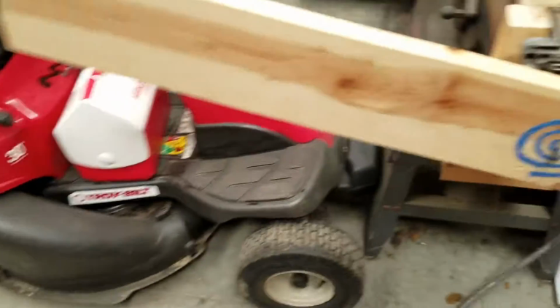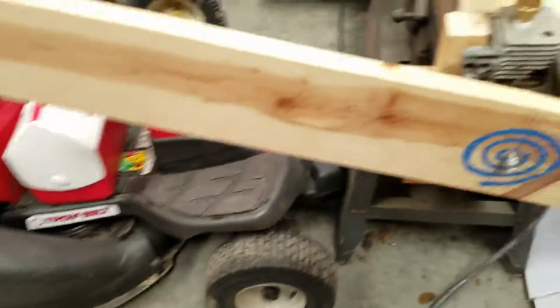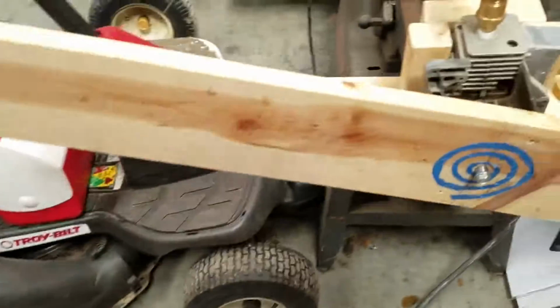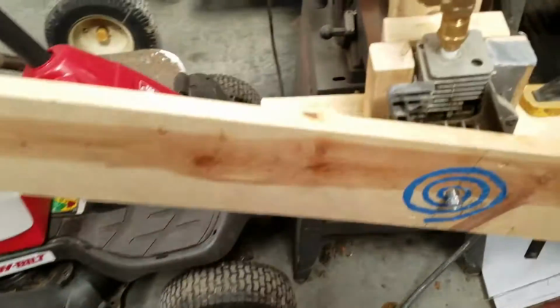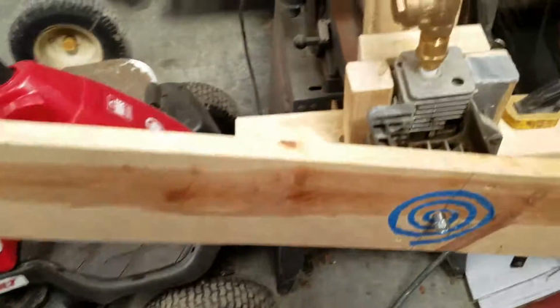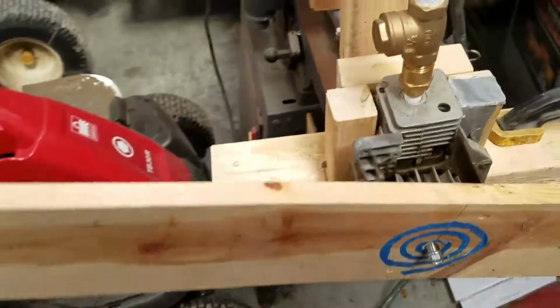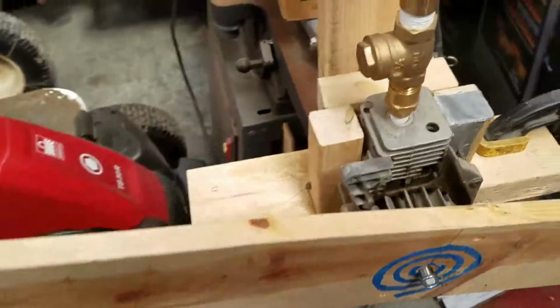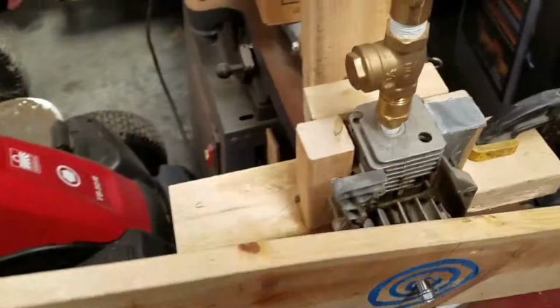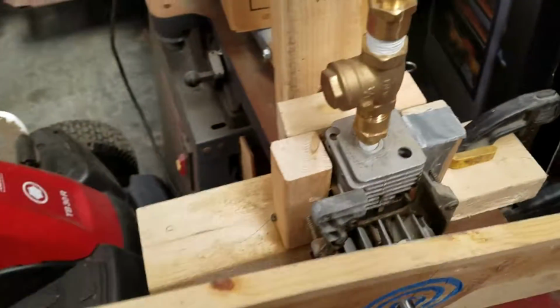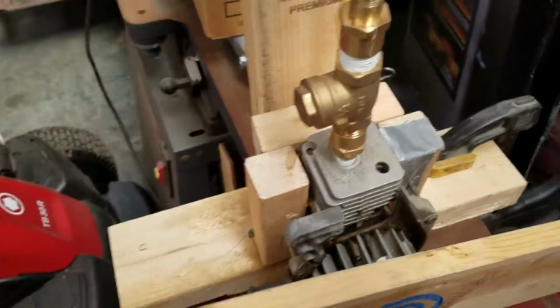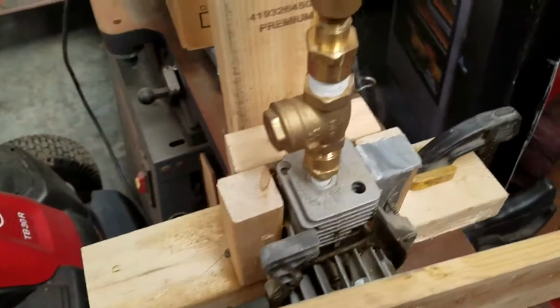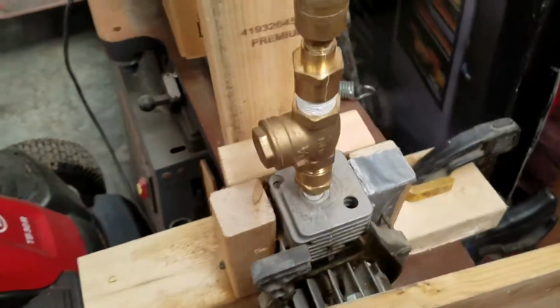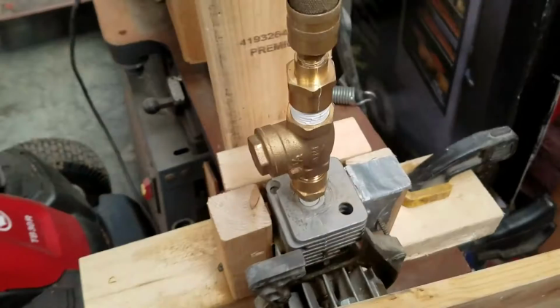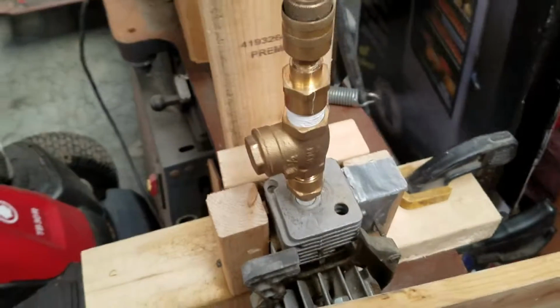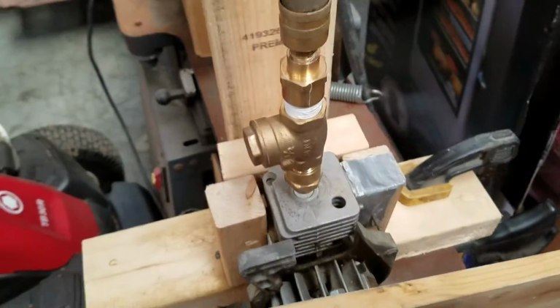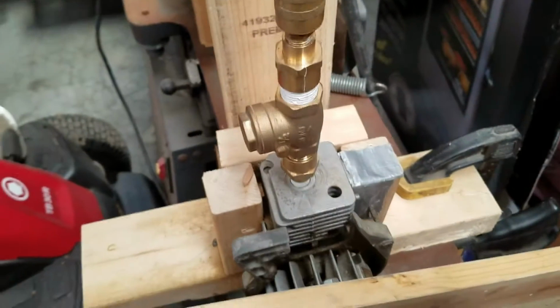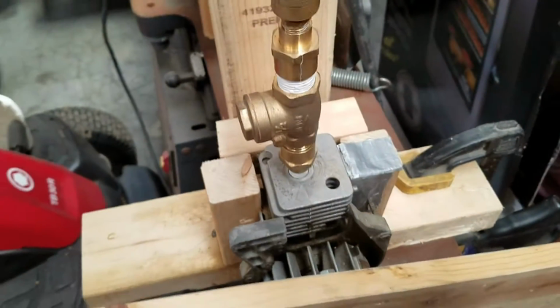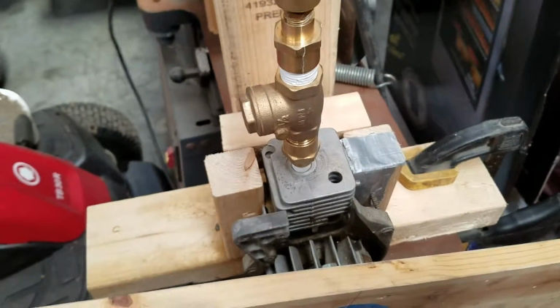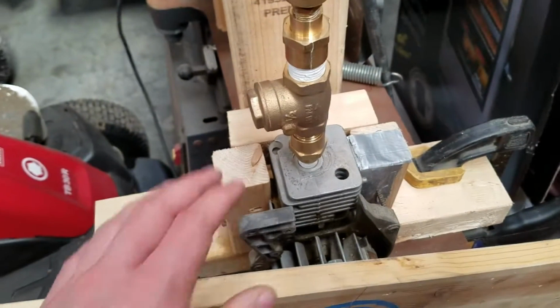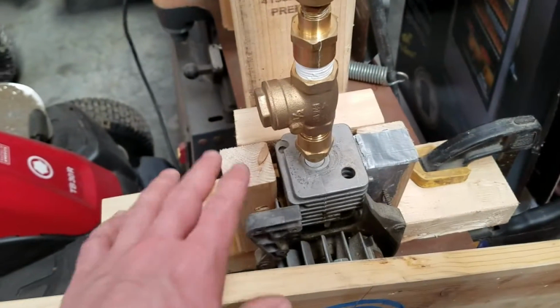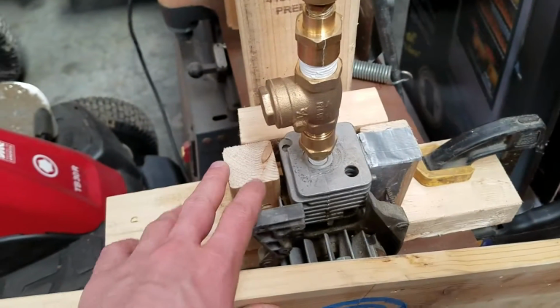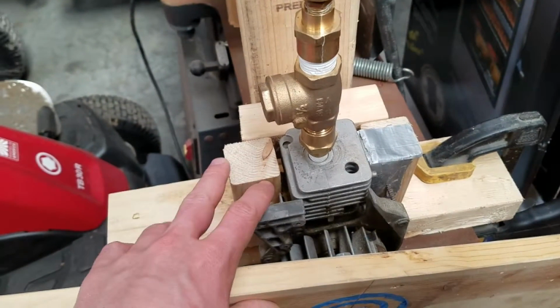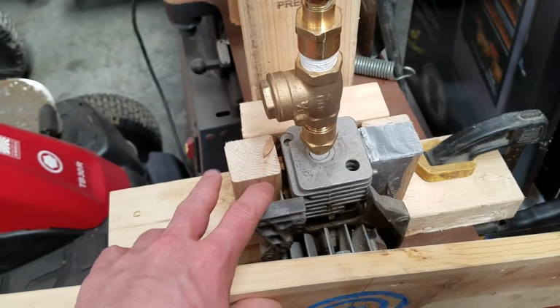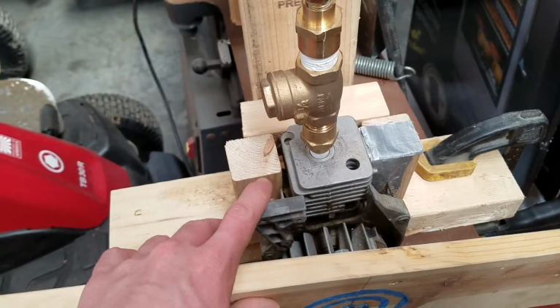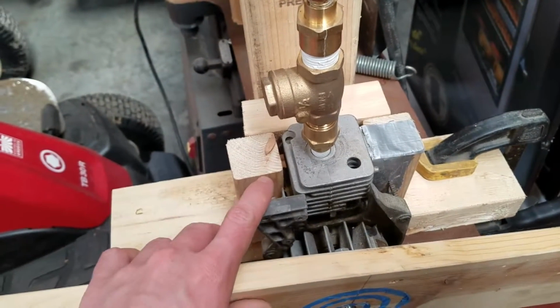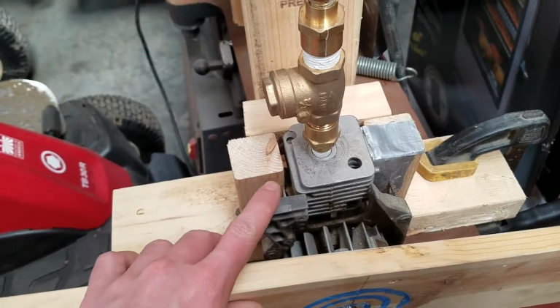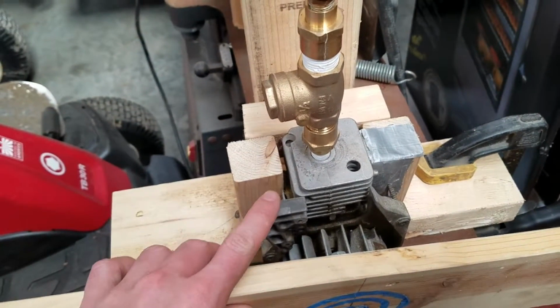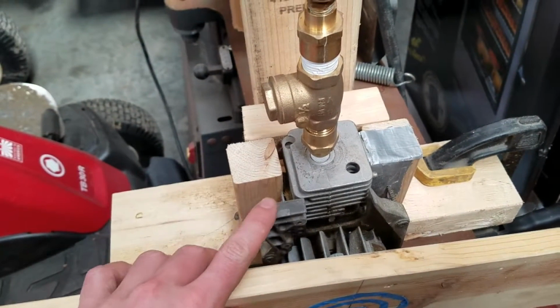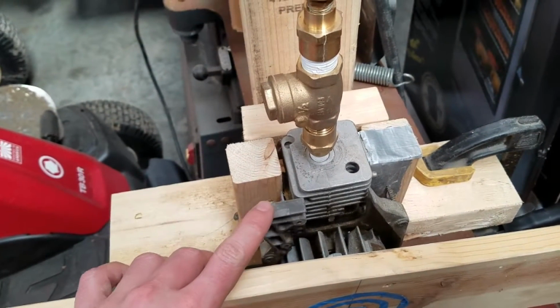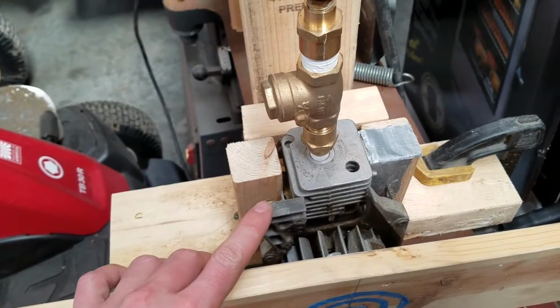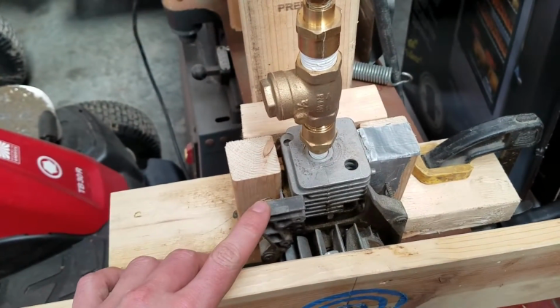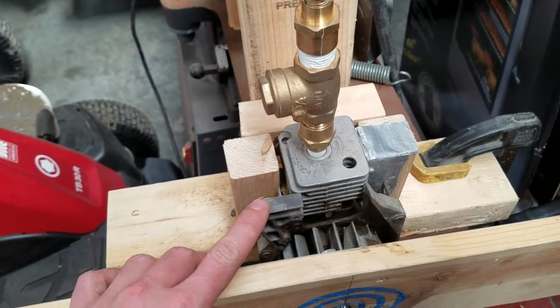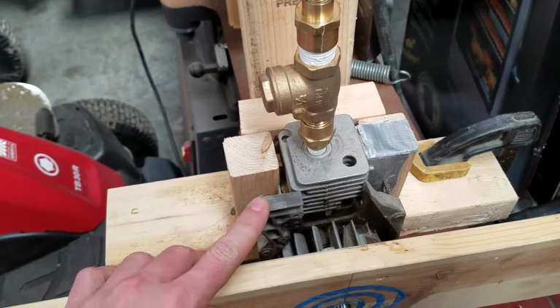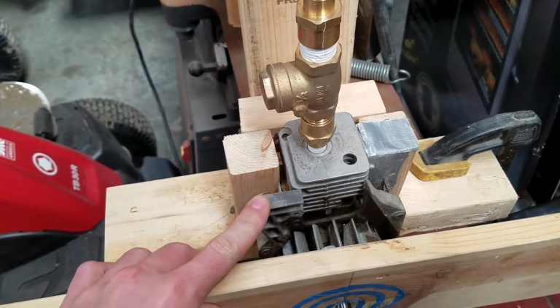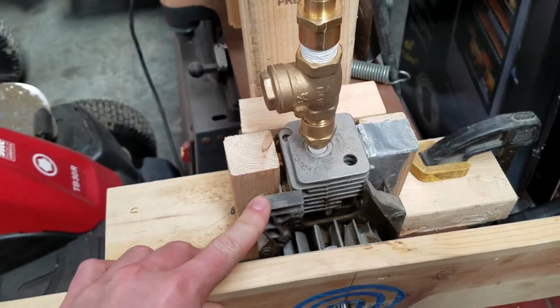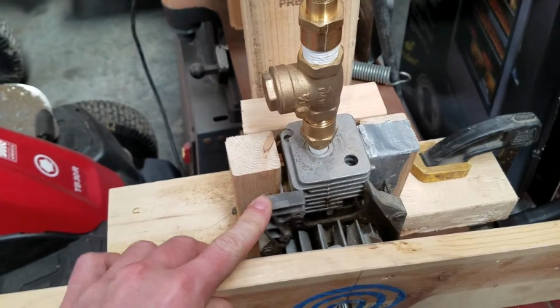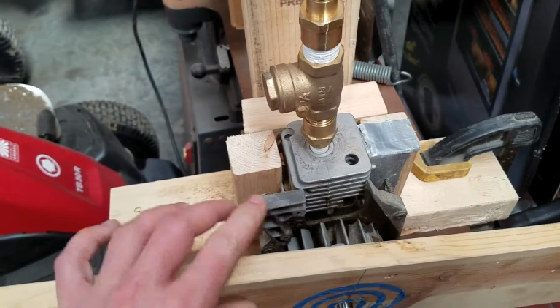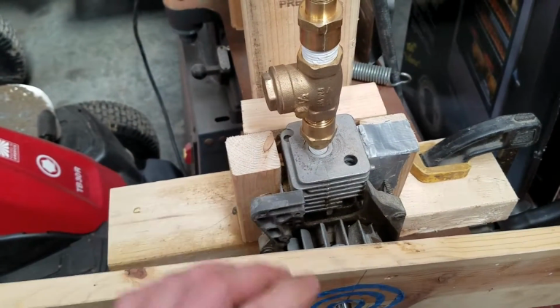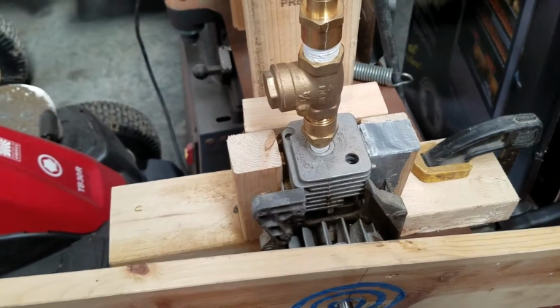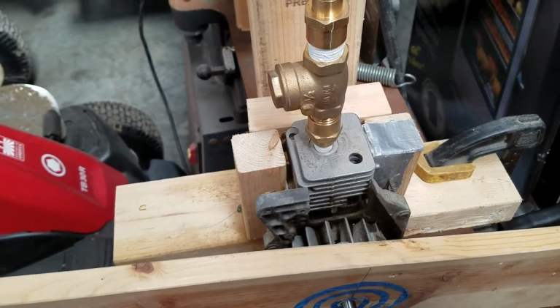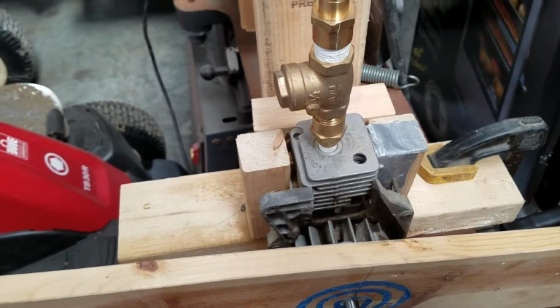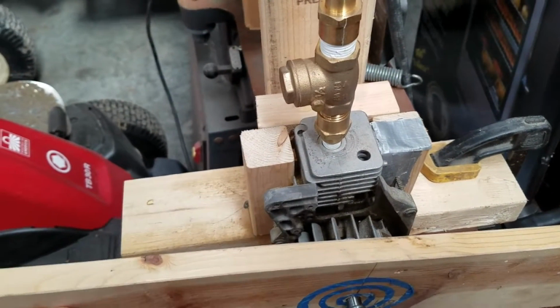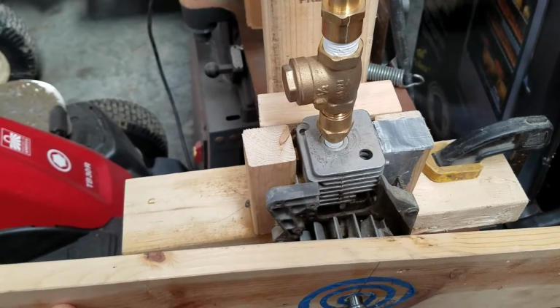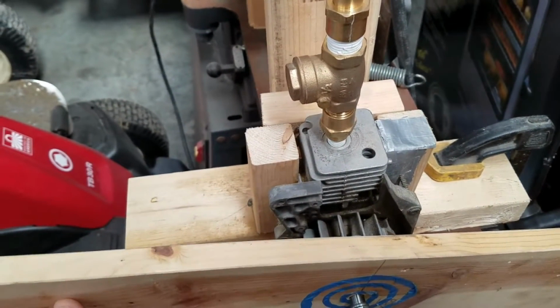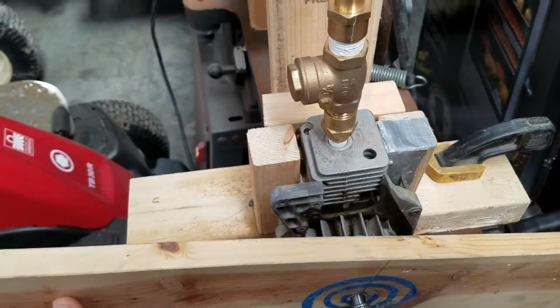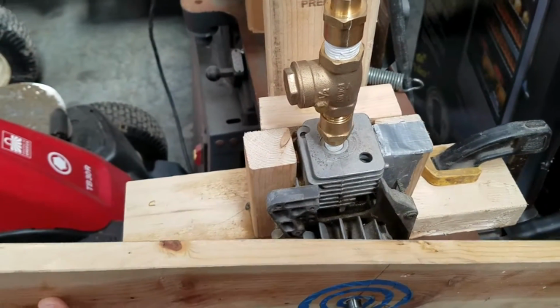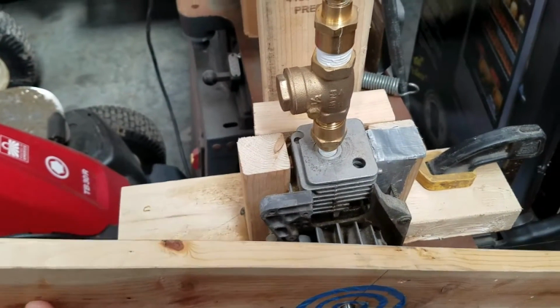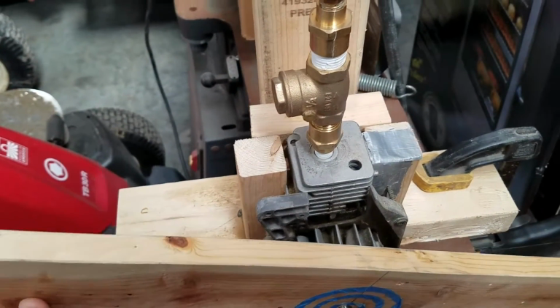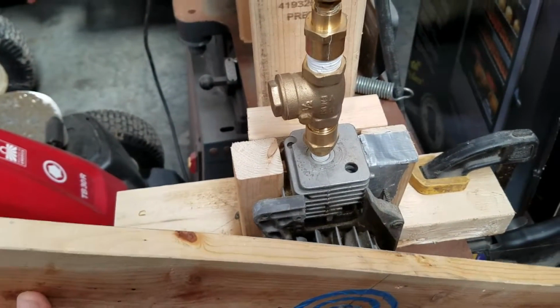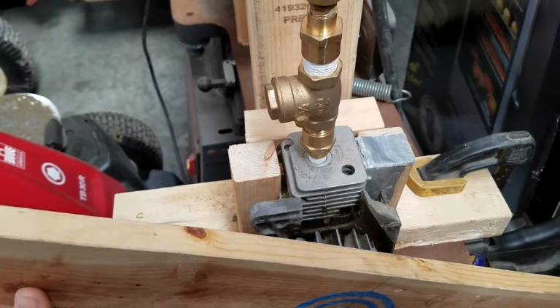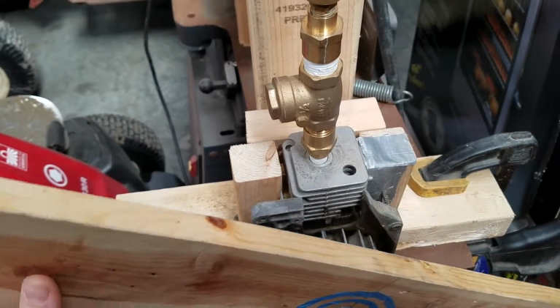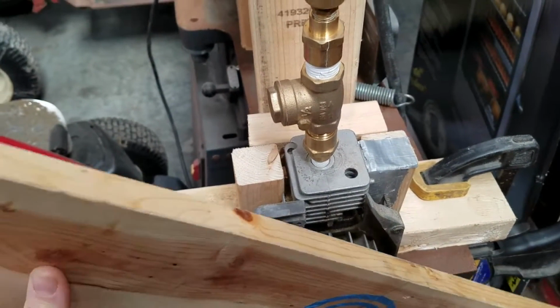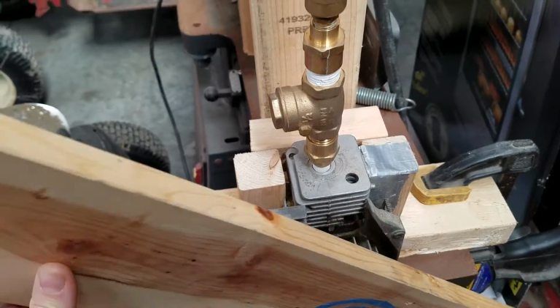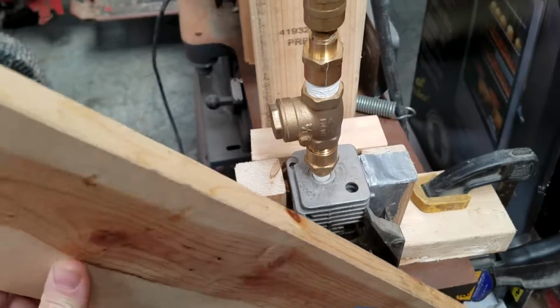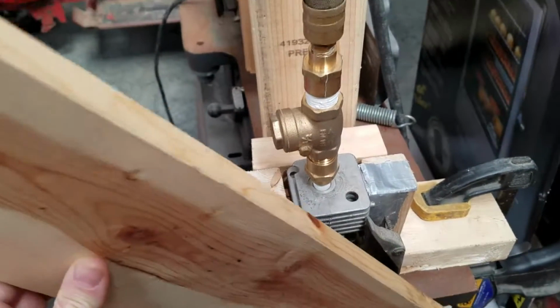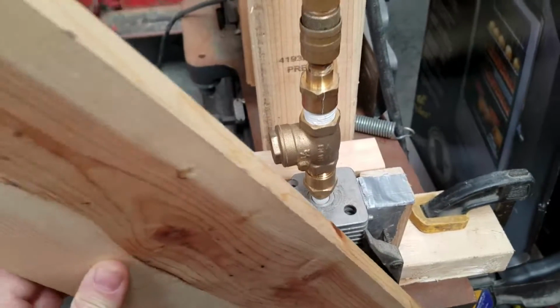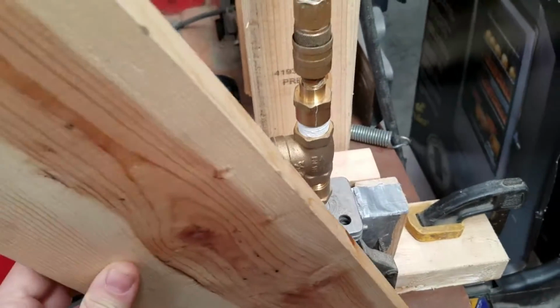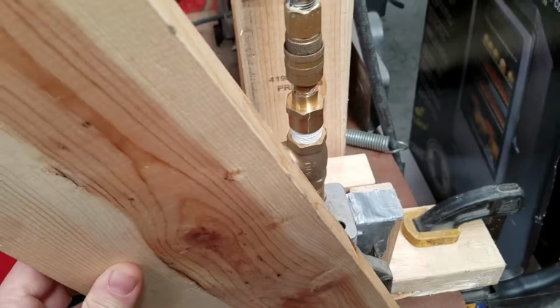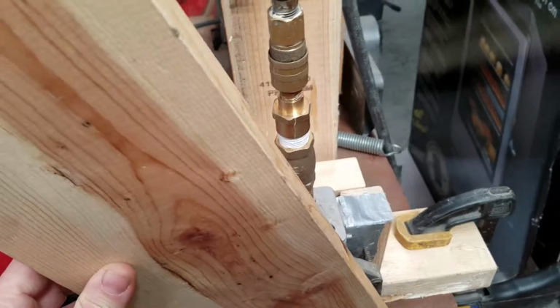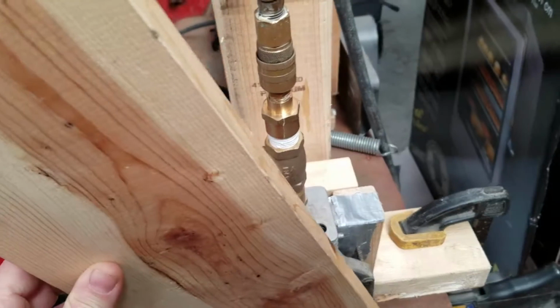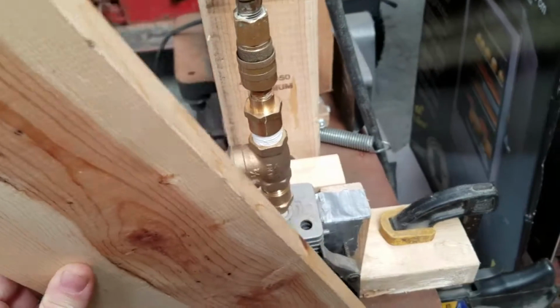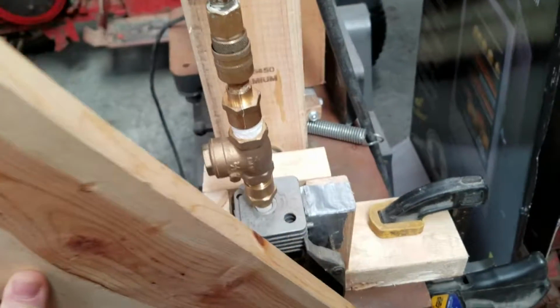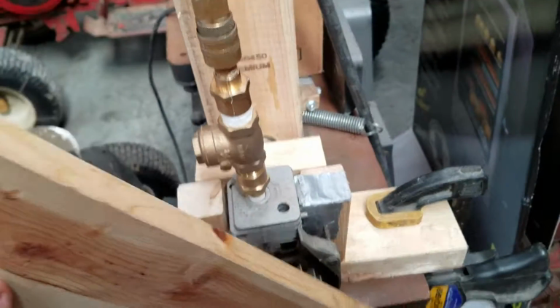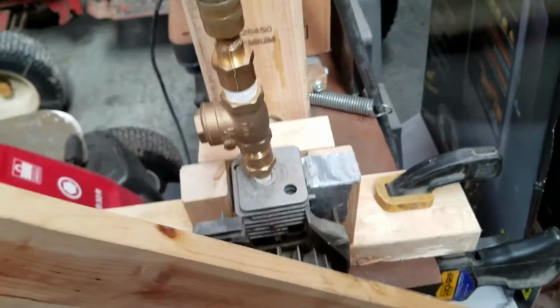Hi guys, today I want to talk to you about a two-stroke wee beater engine converted to a steam/air powered engine.